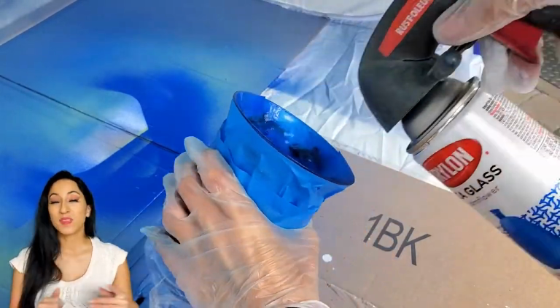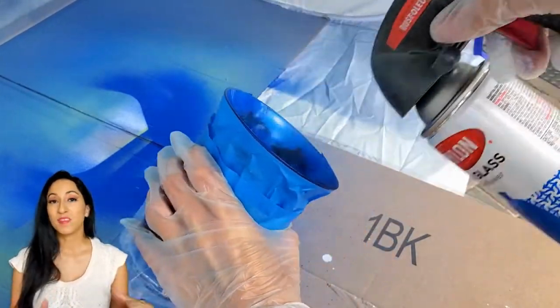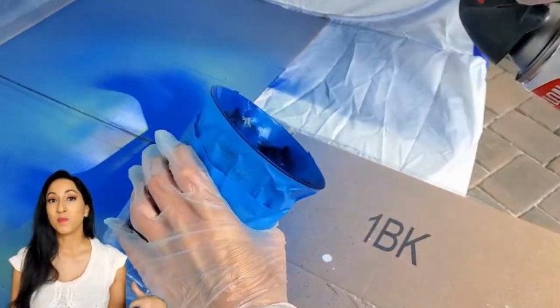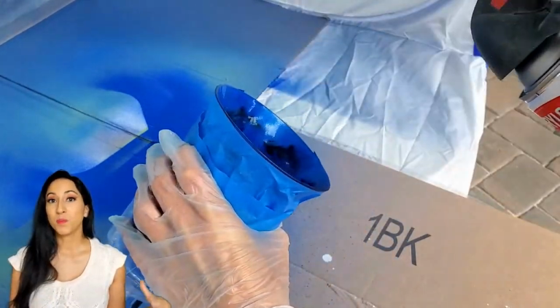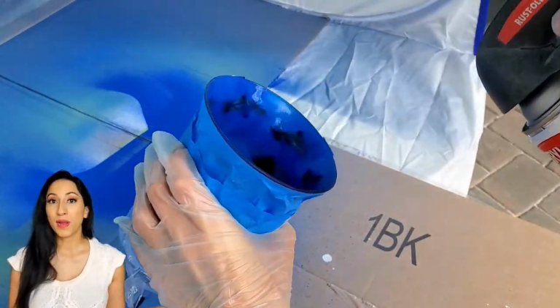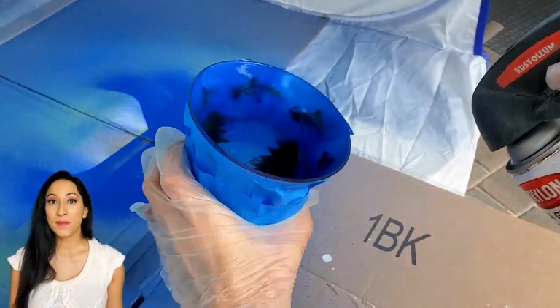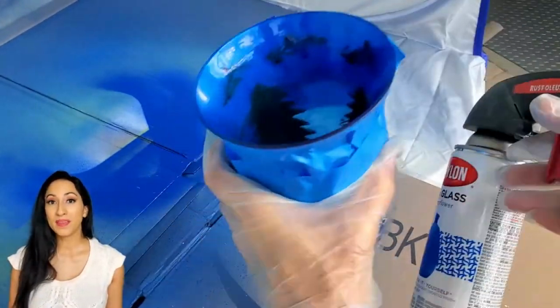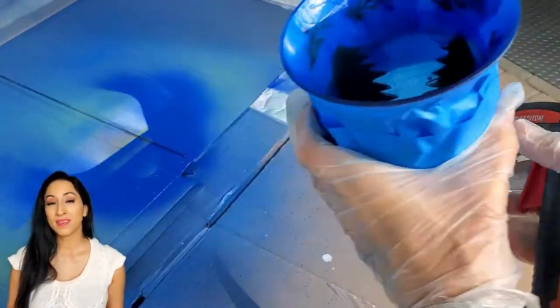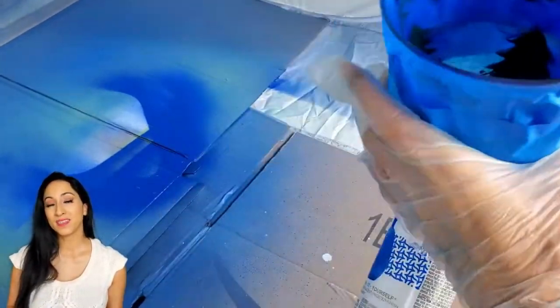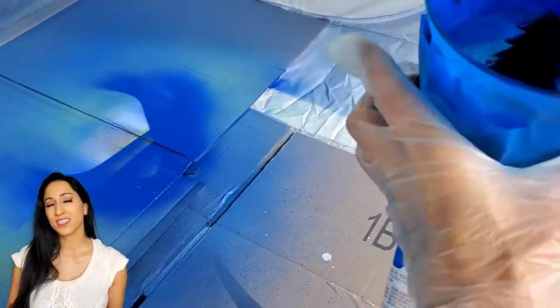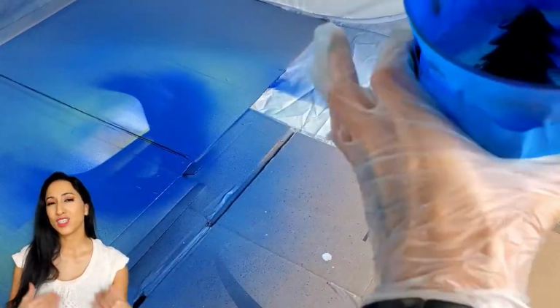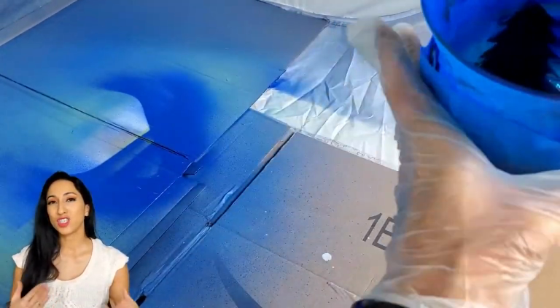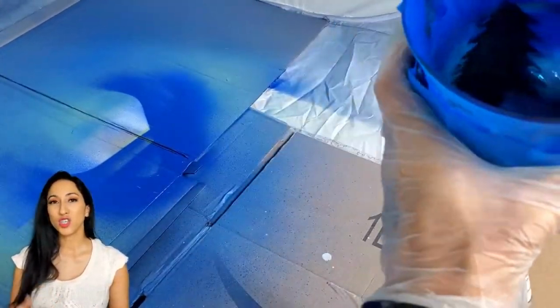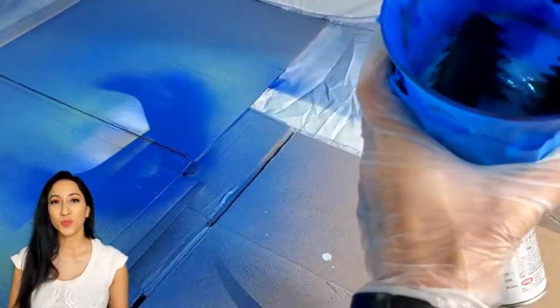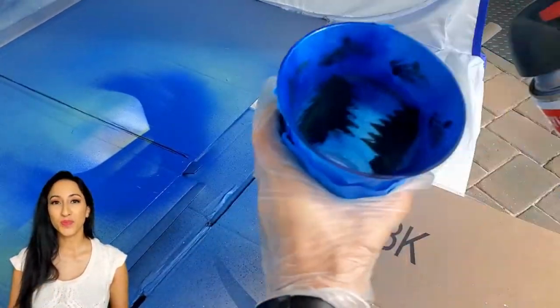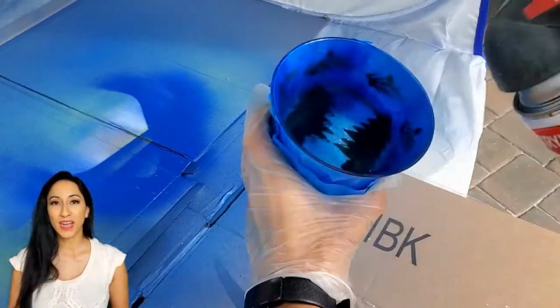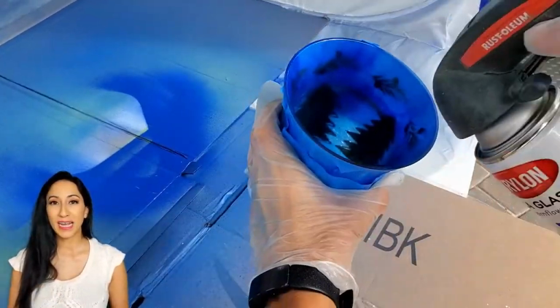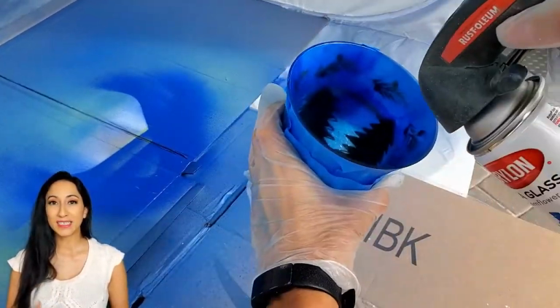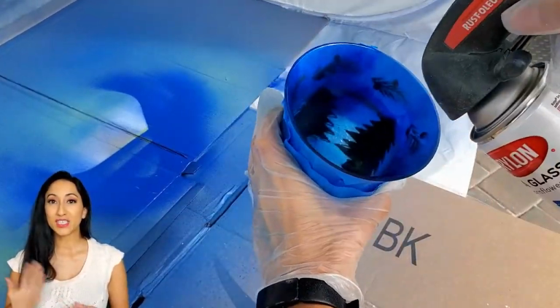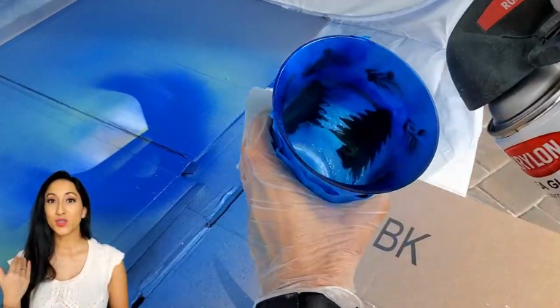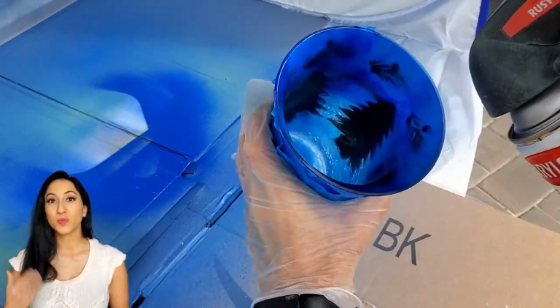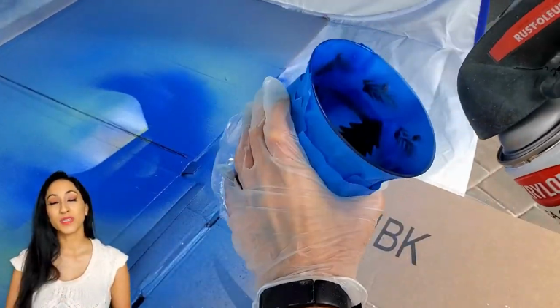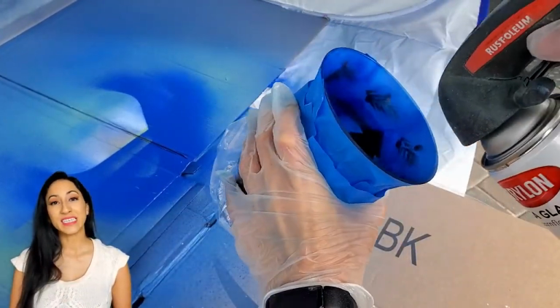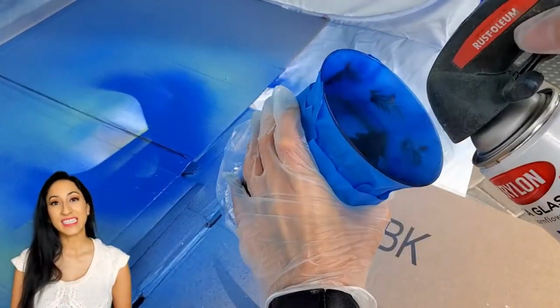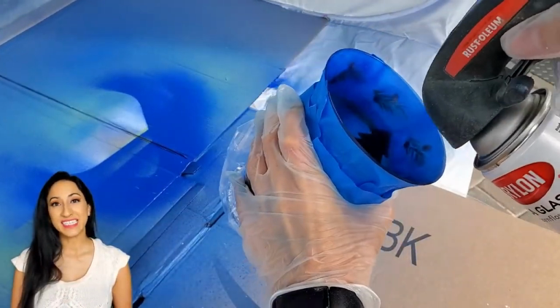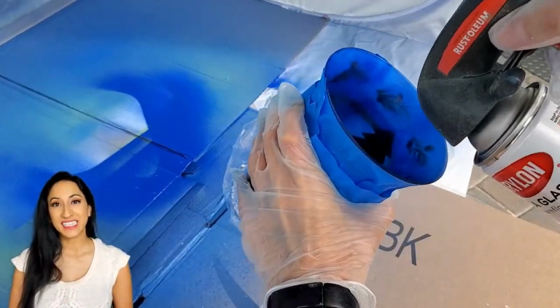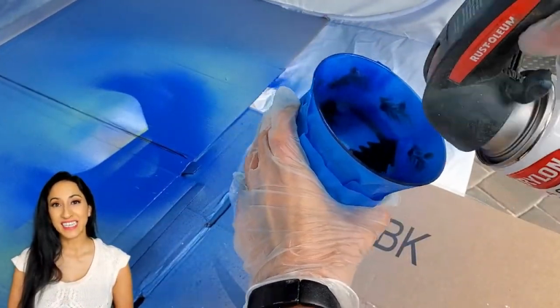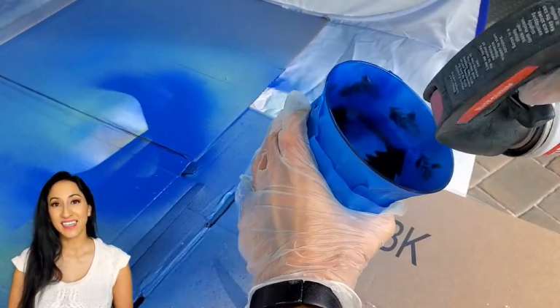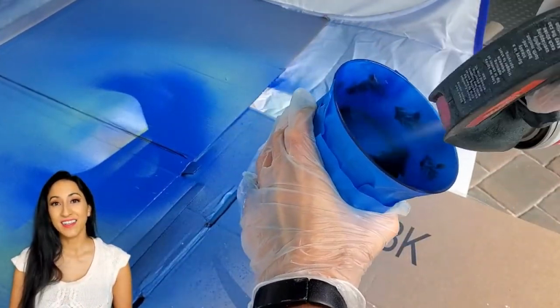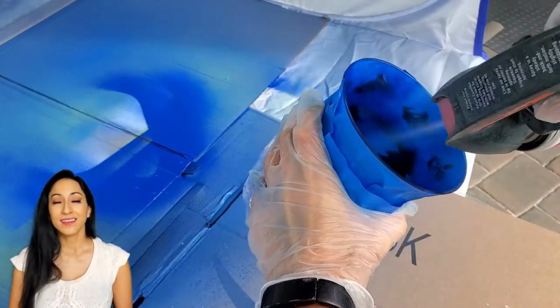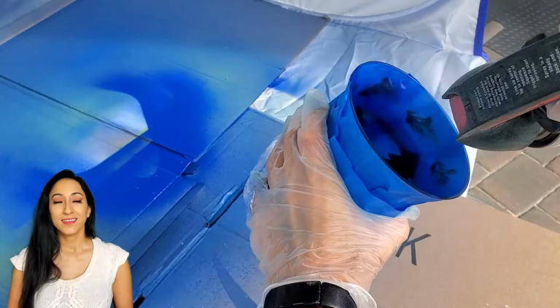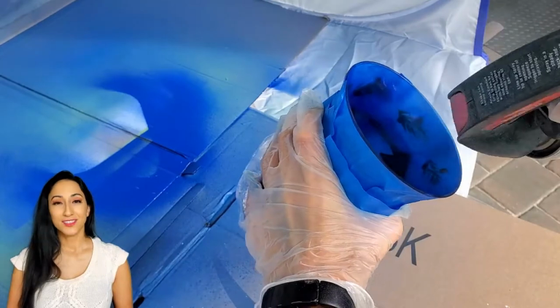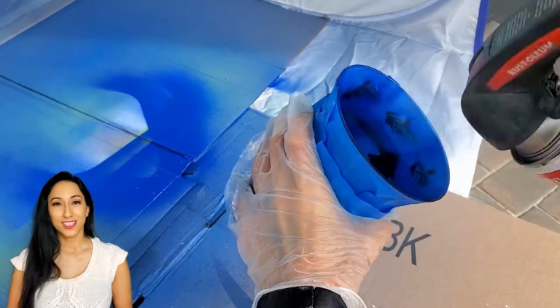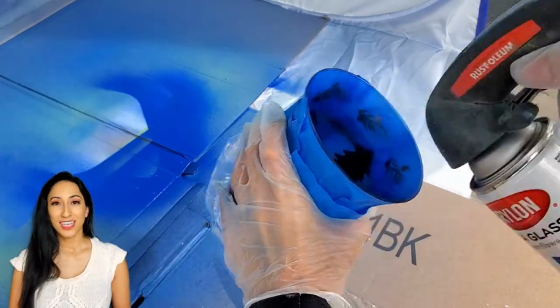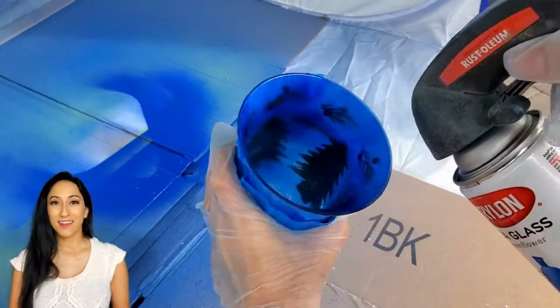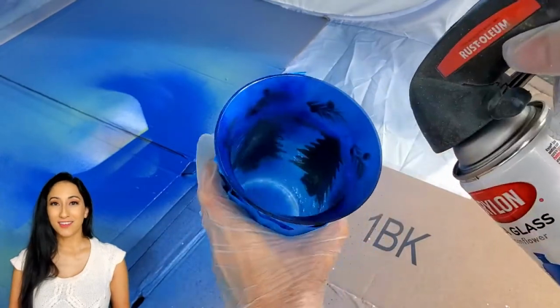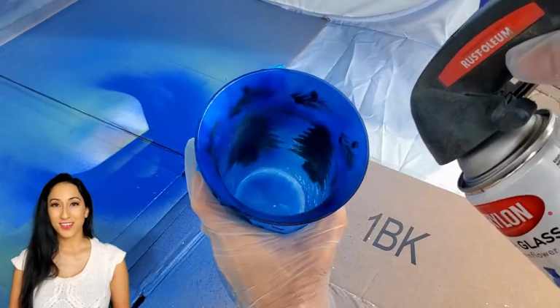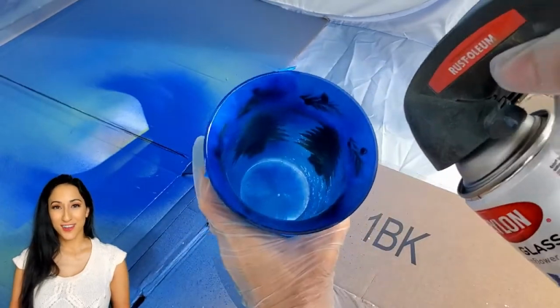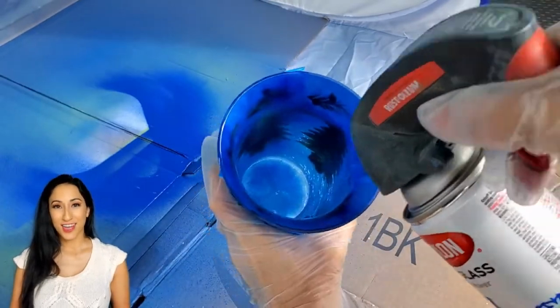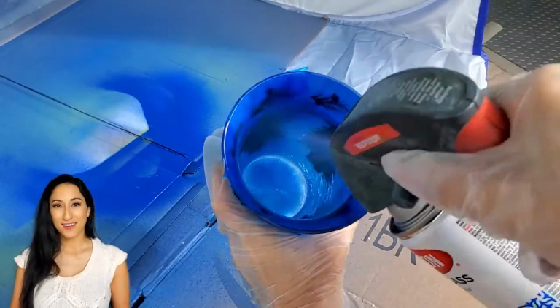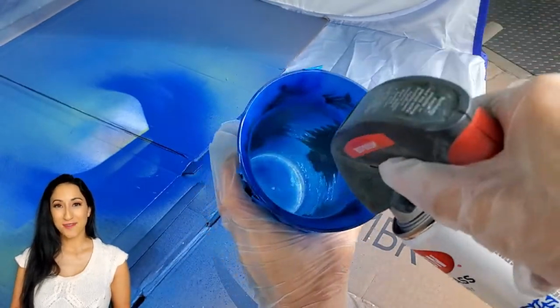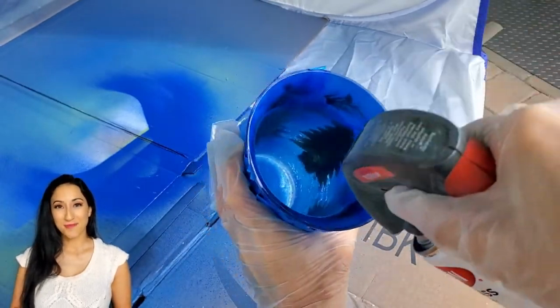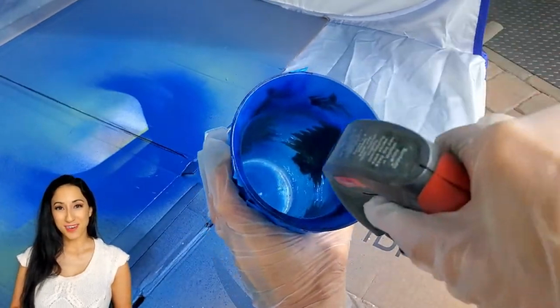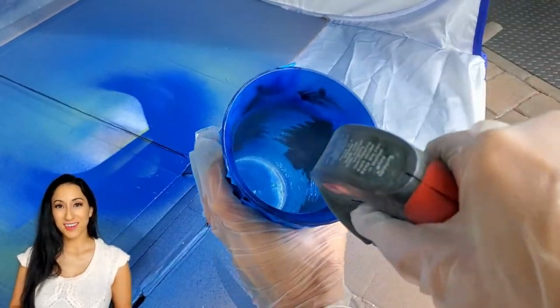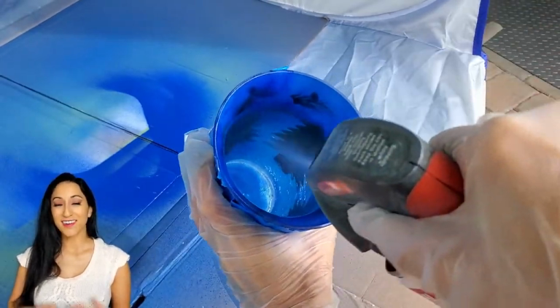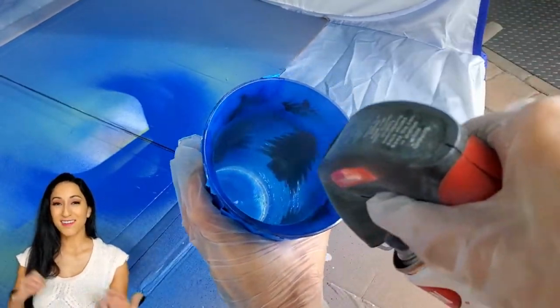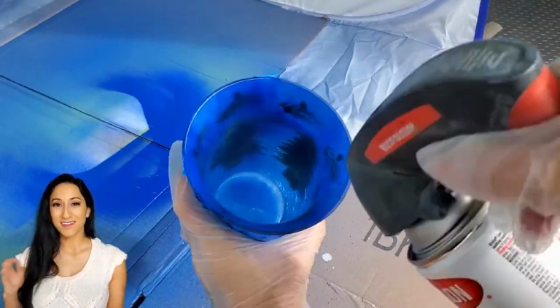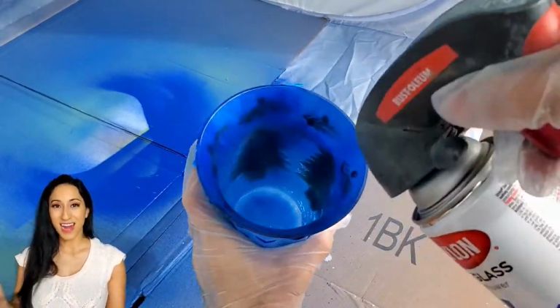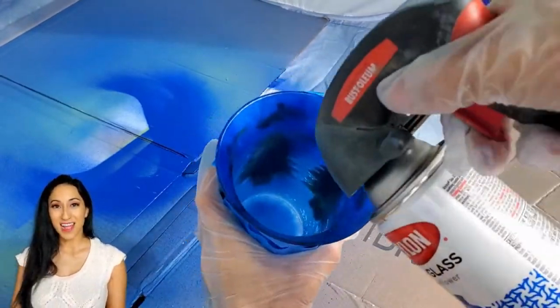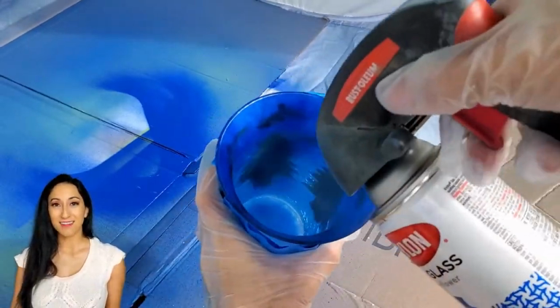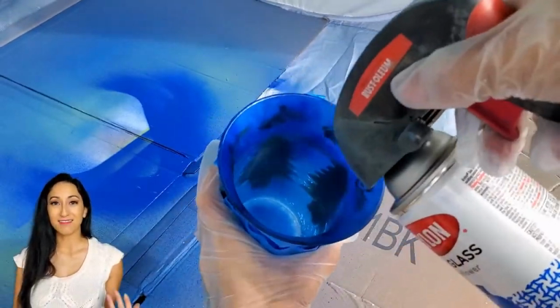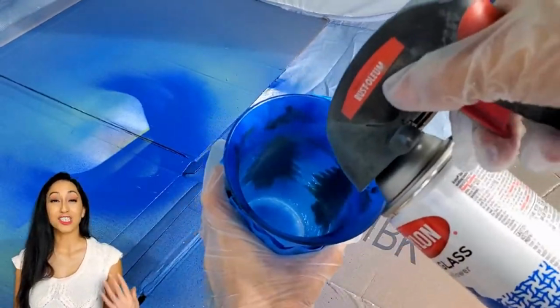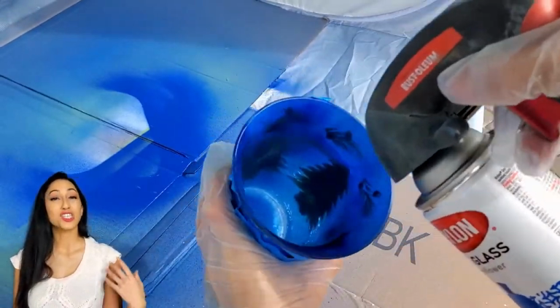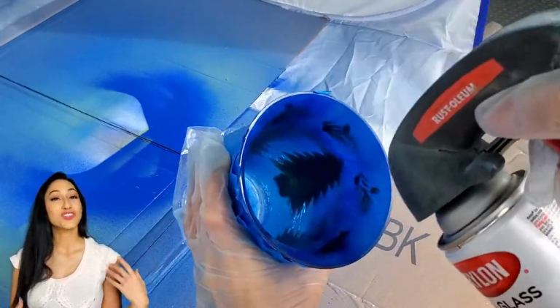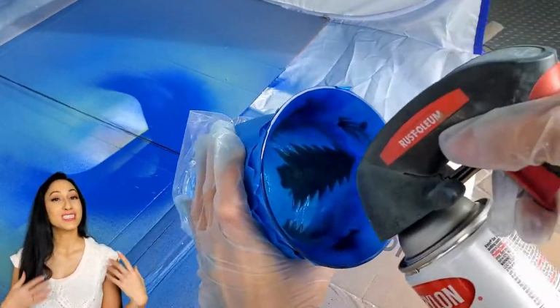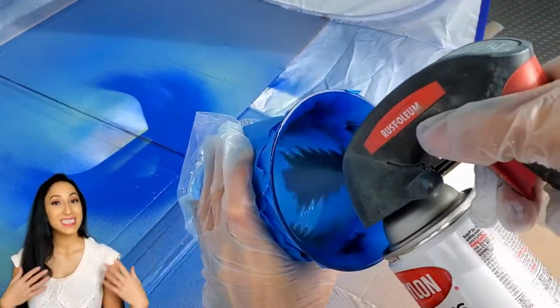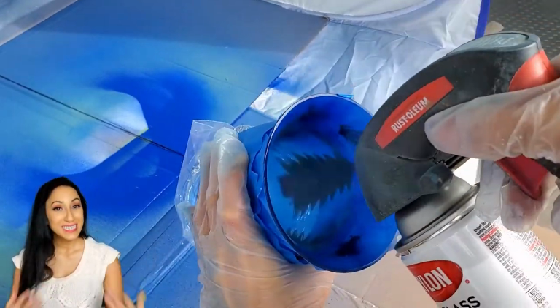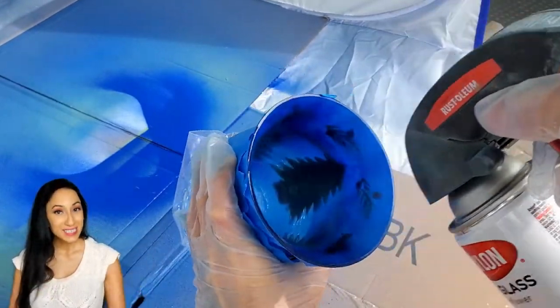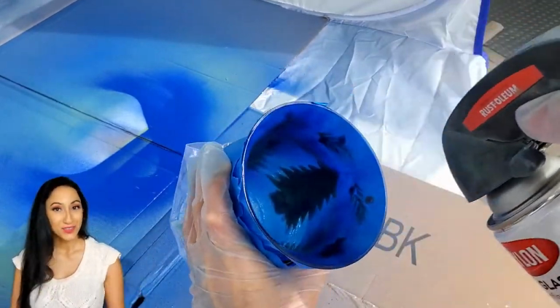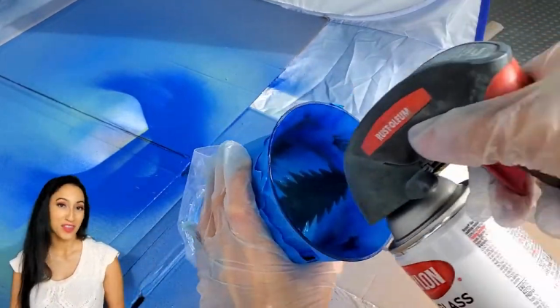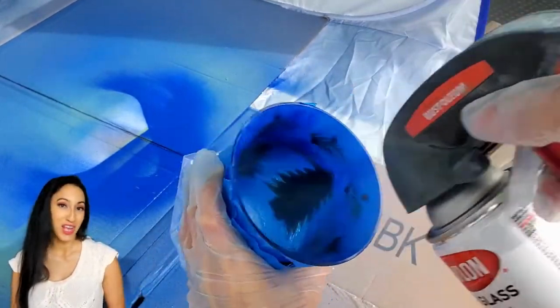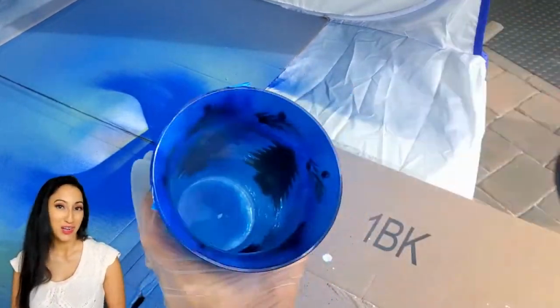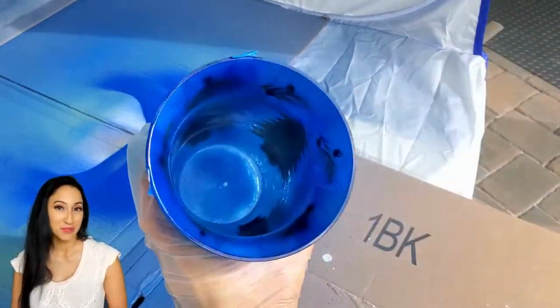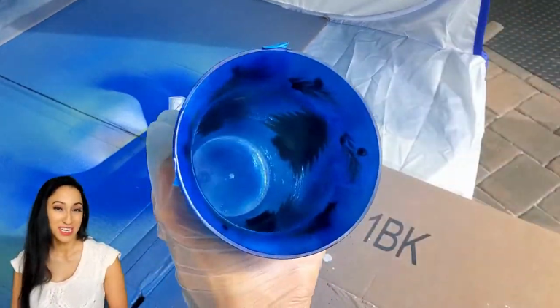This spray method is super fast and super easy. You just have to know how to work around your needs for the object.